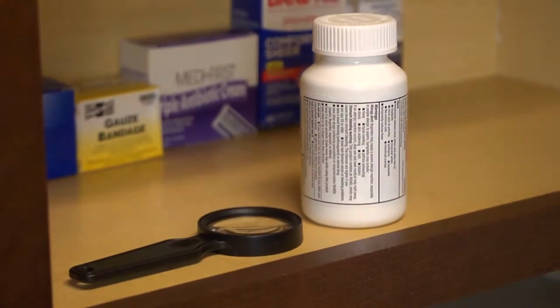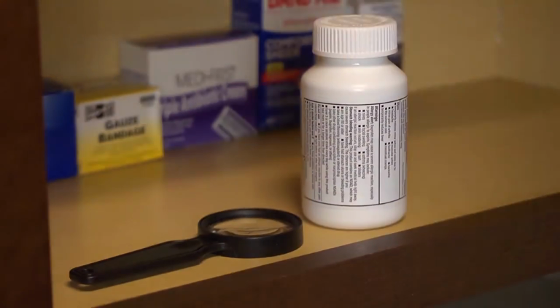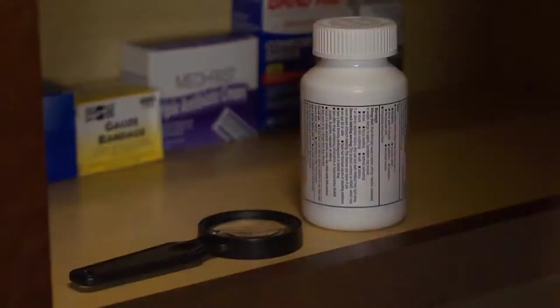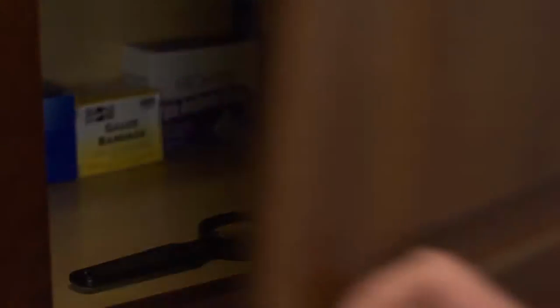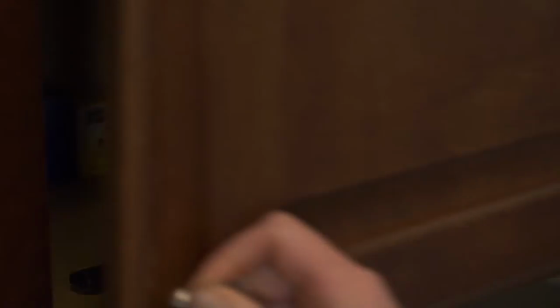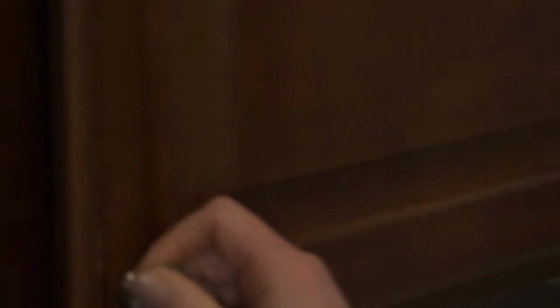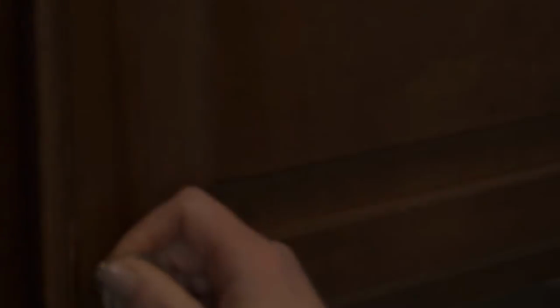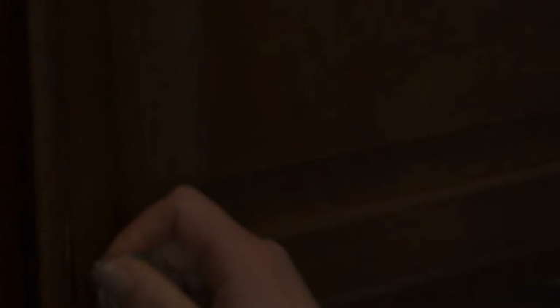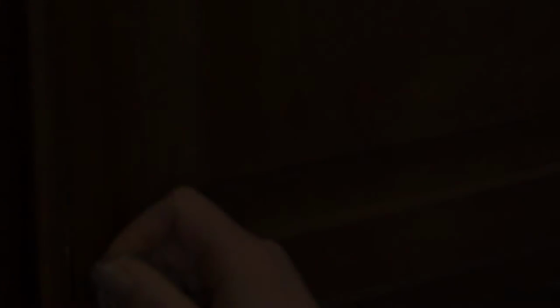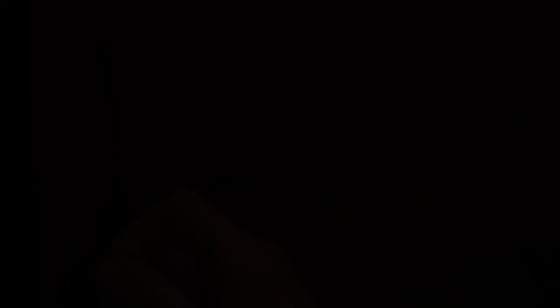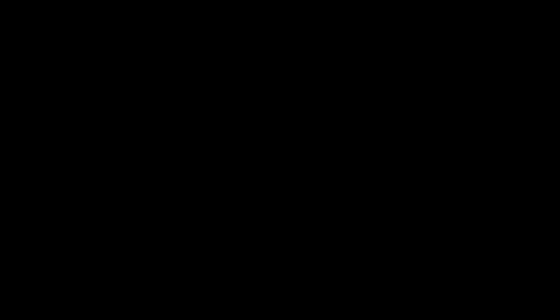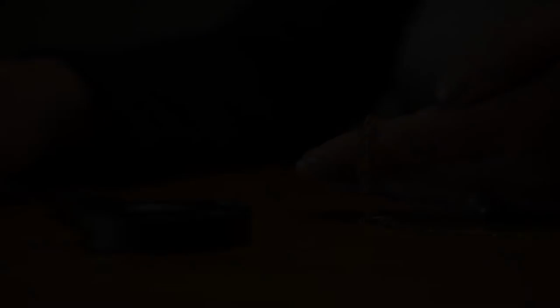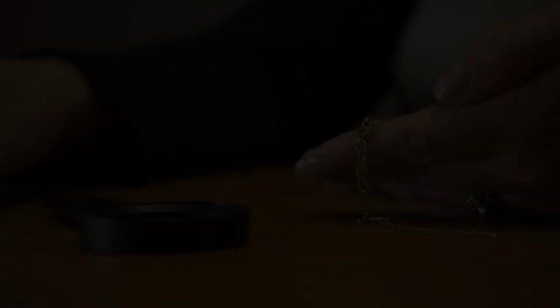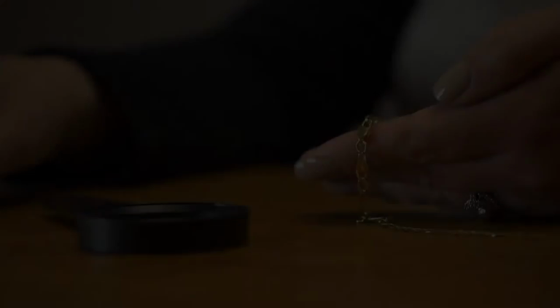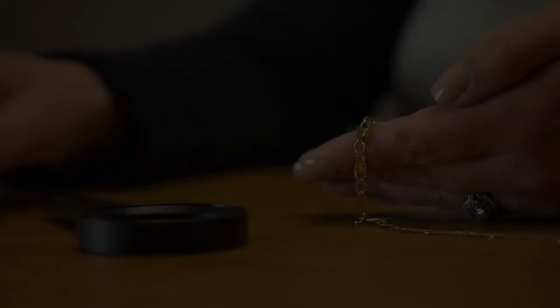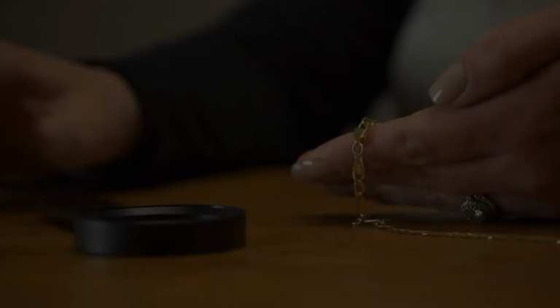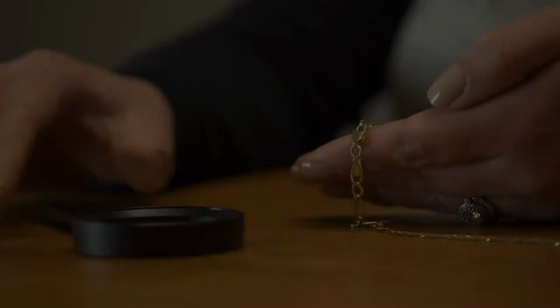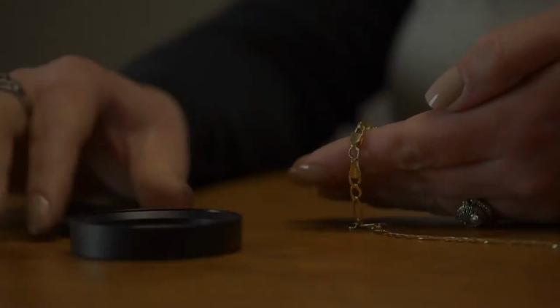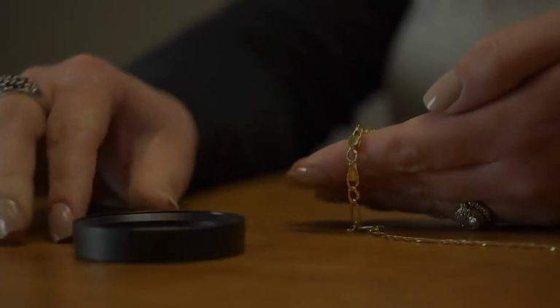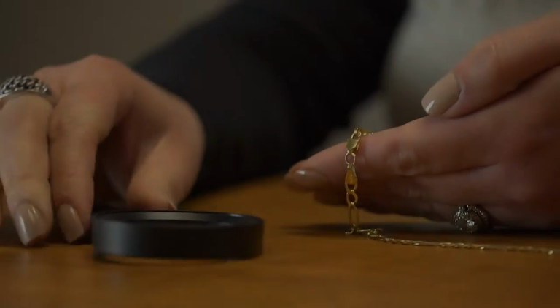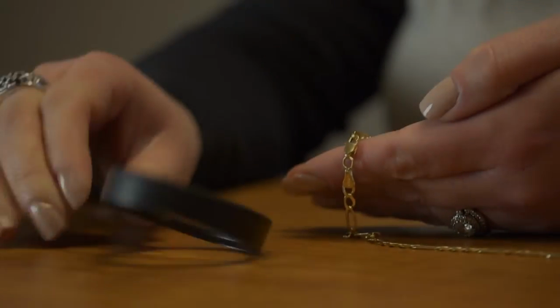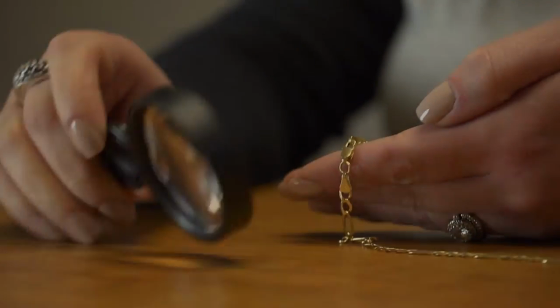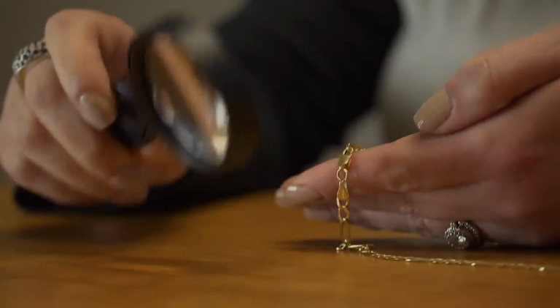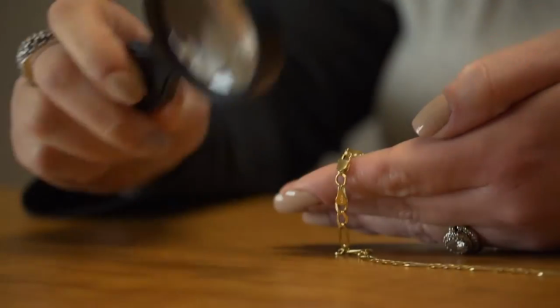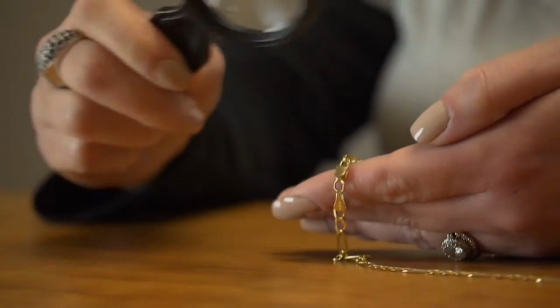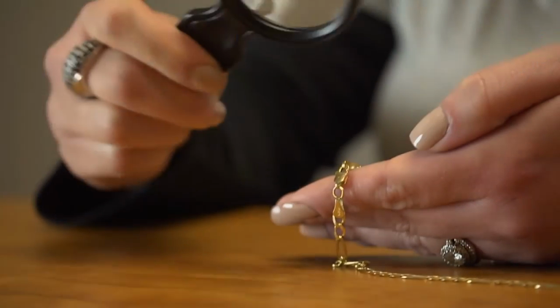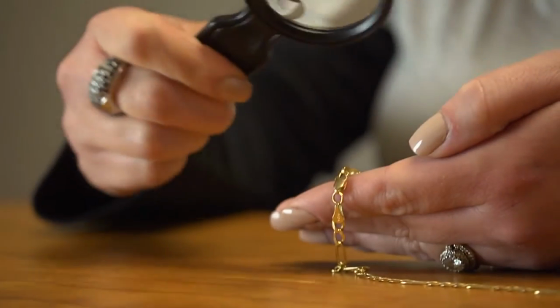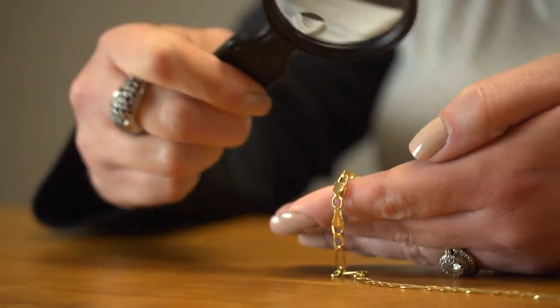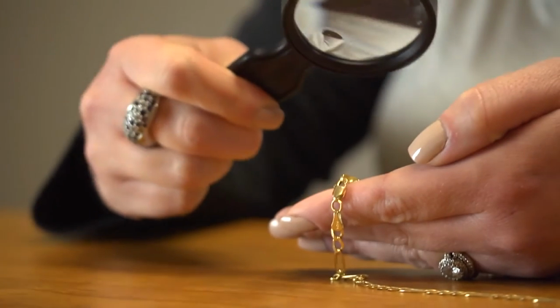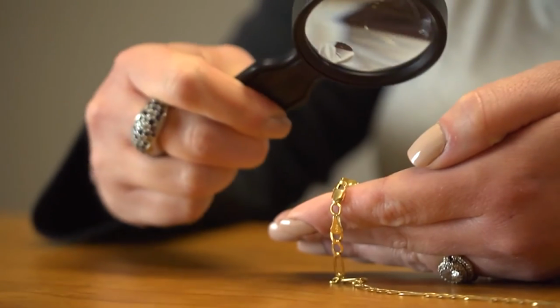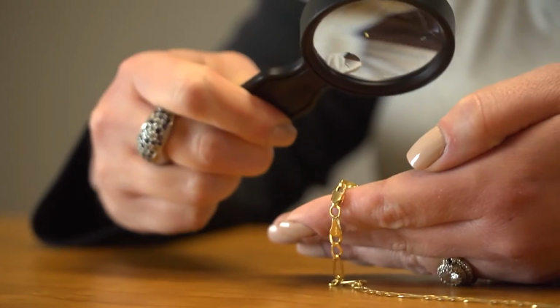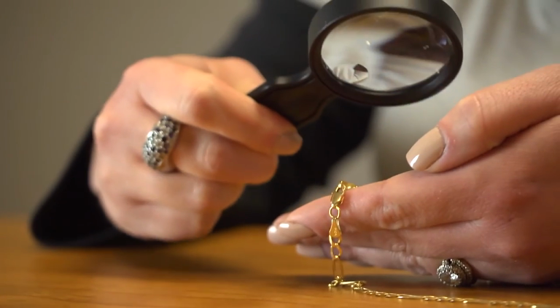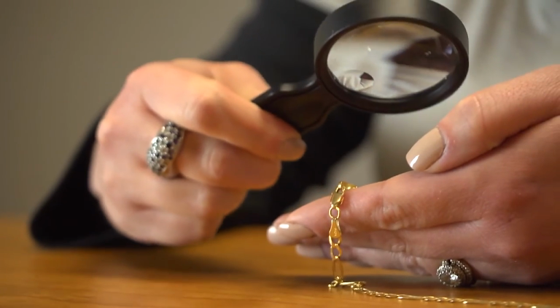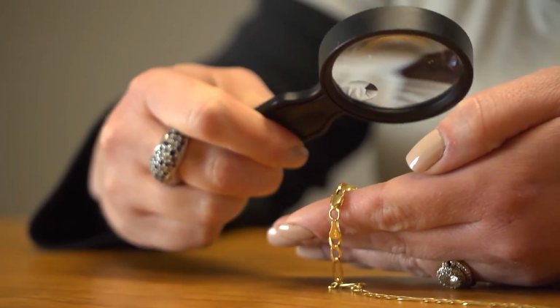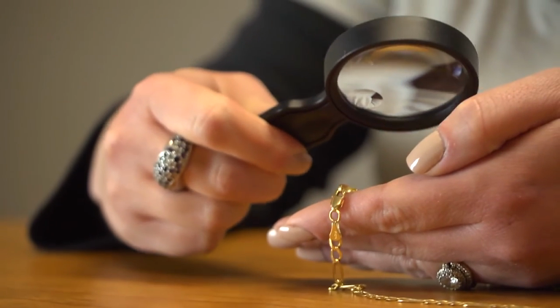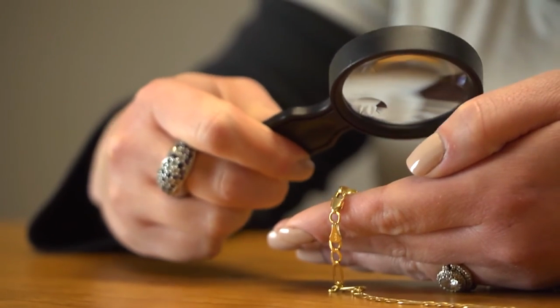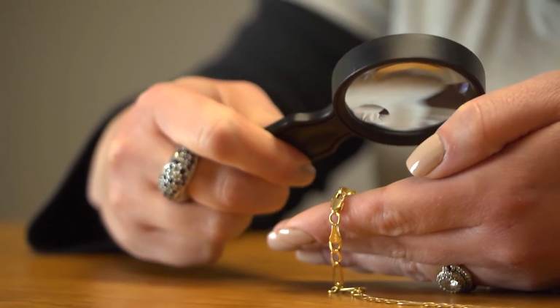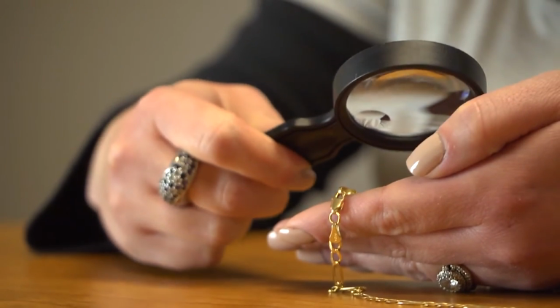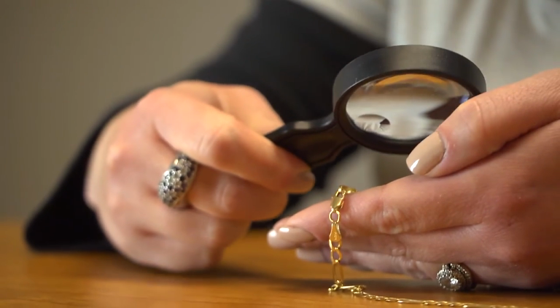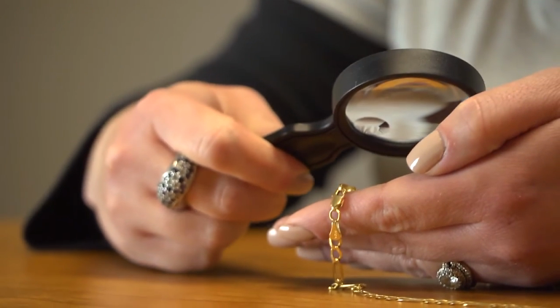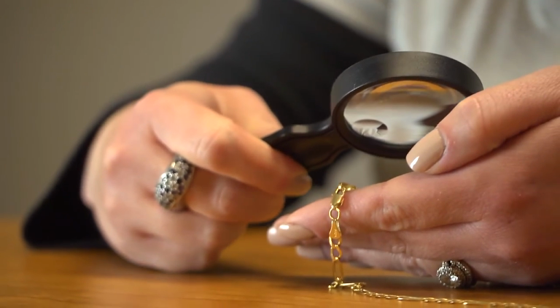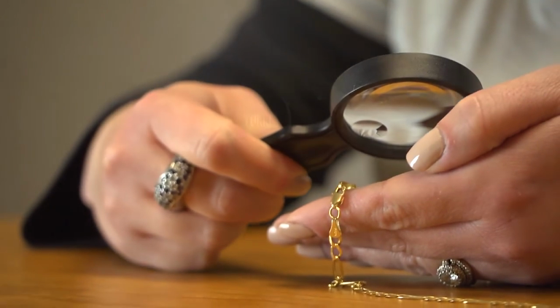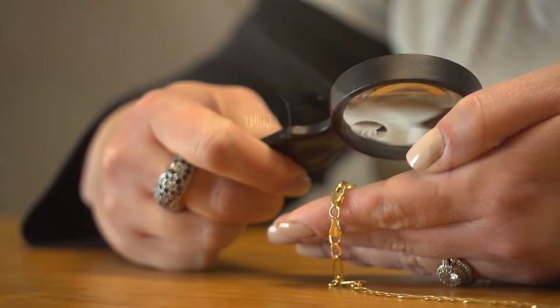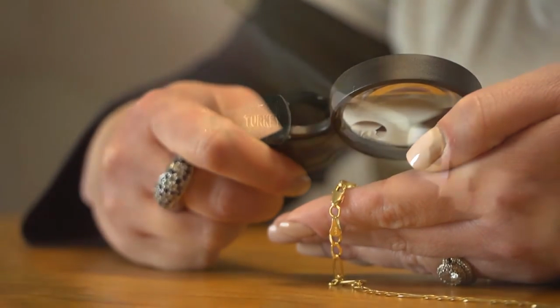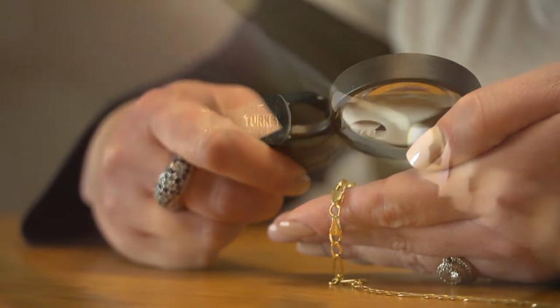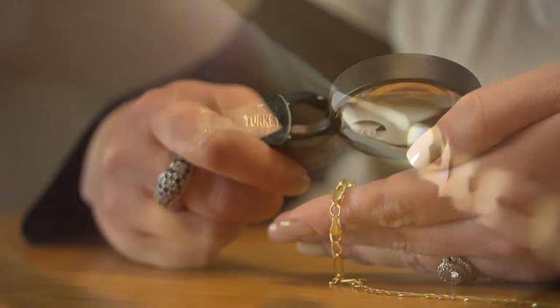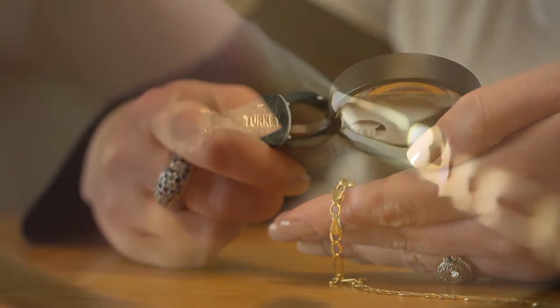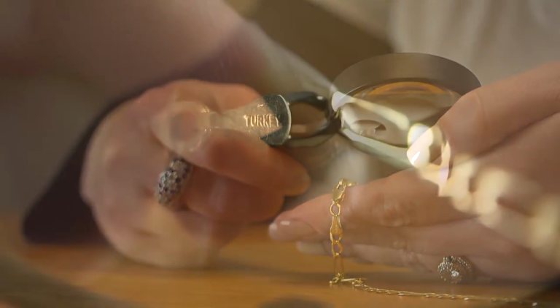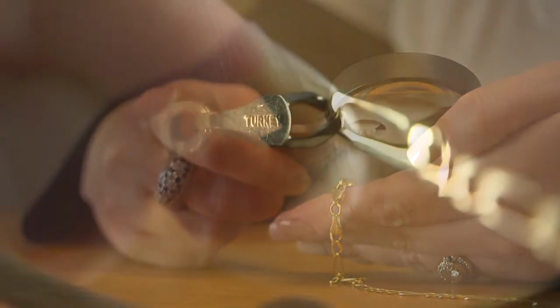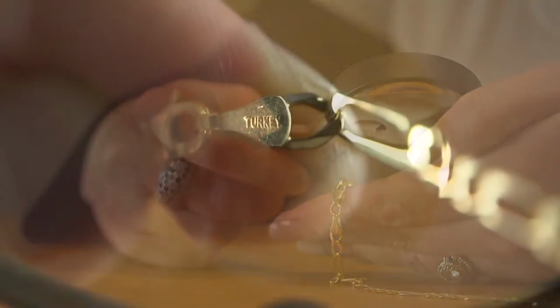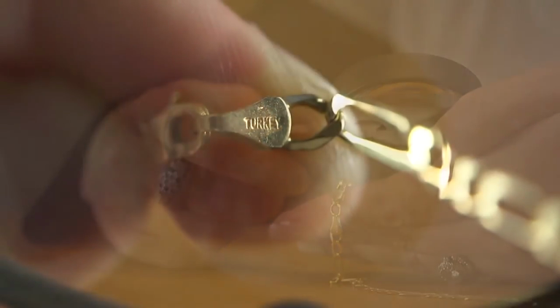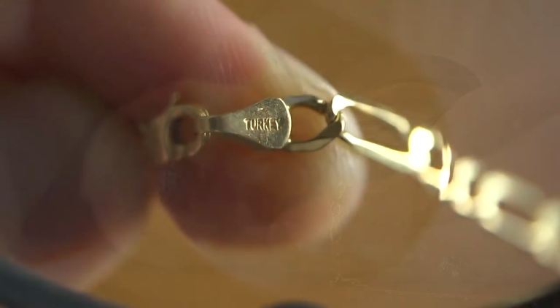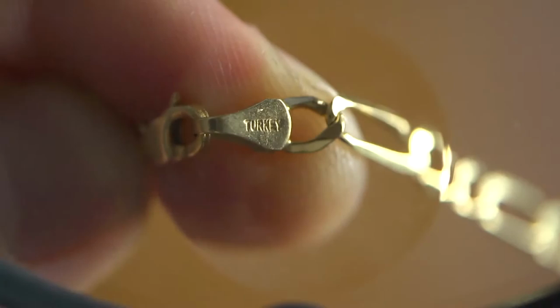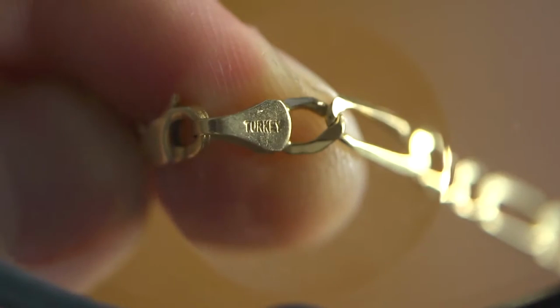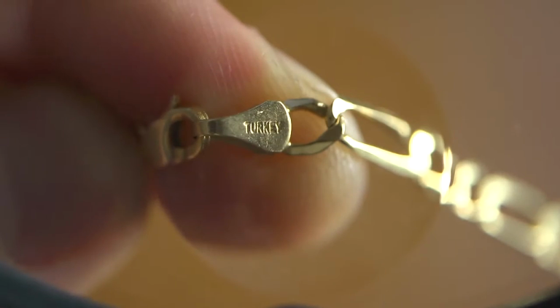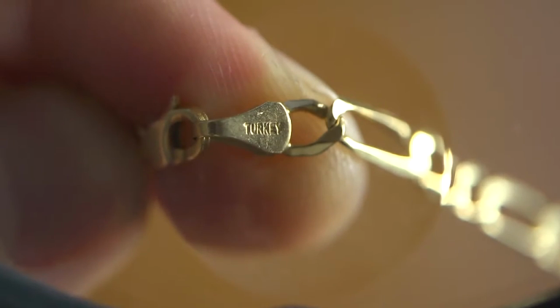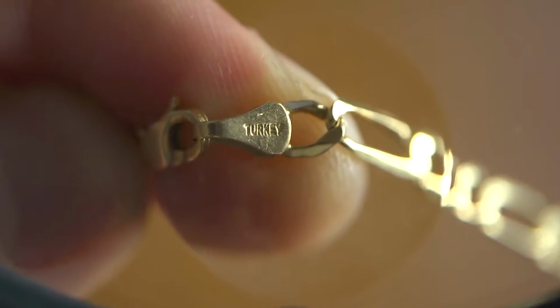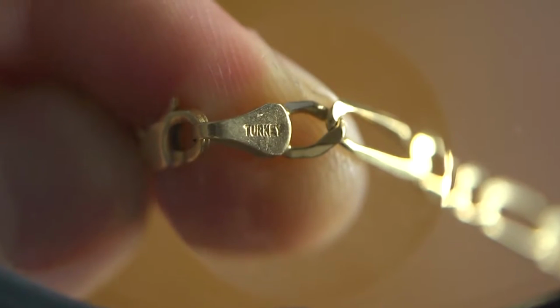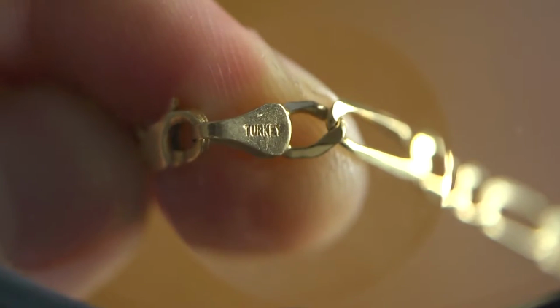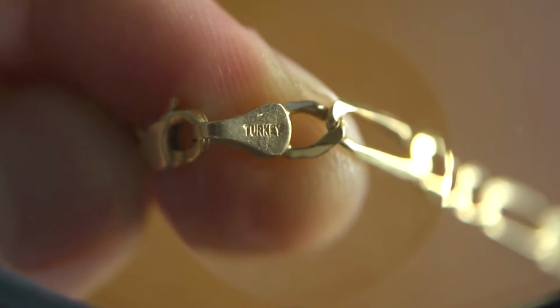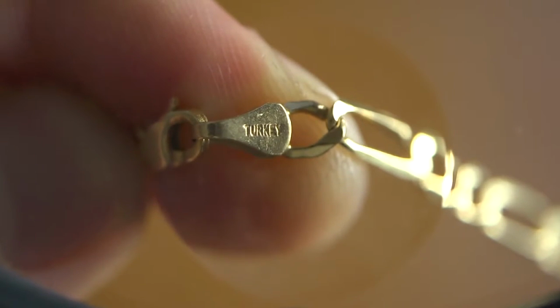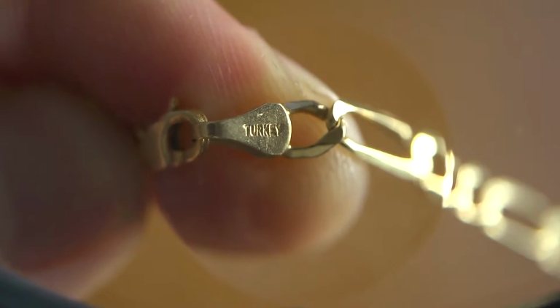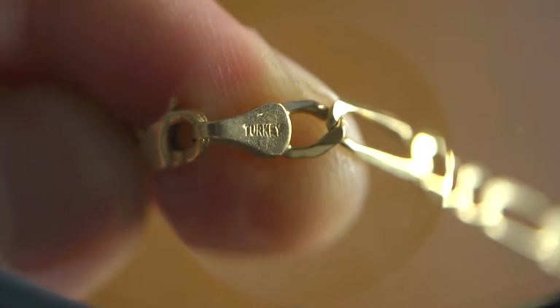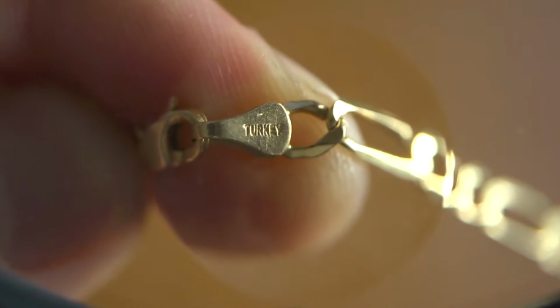The six power spot lens makes it really easy to inspect things like jewelry and brings out great detail even if the object is extremely small.